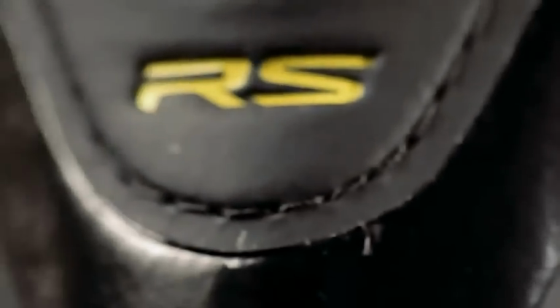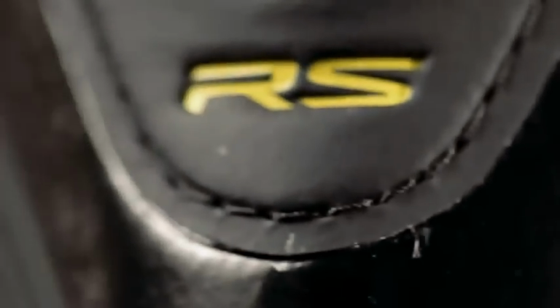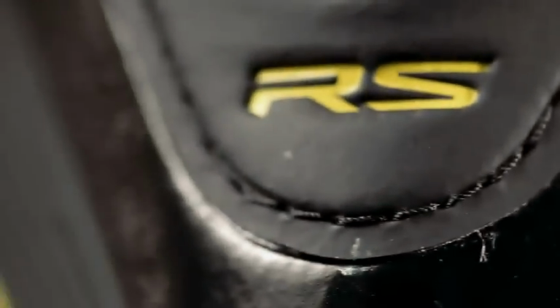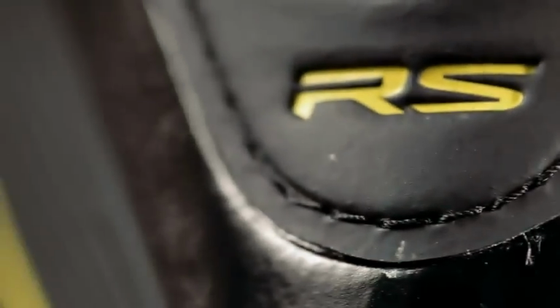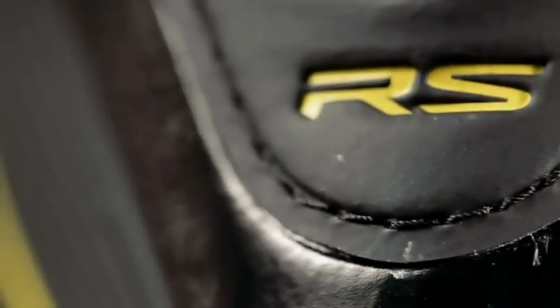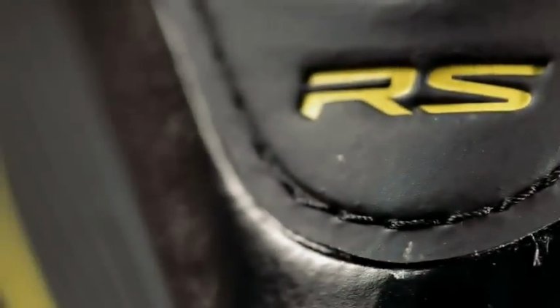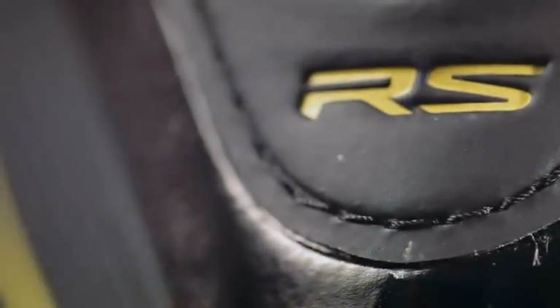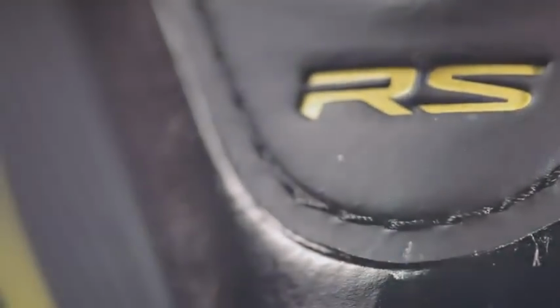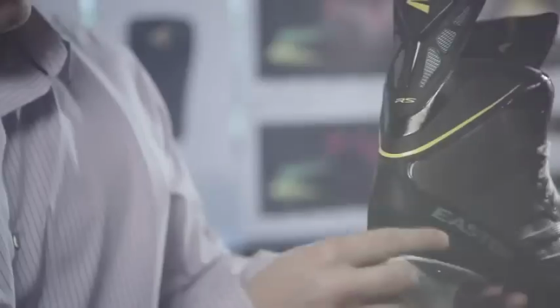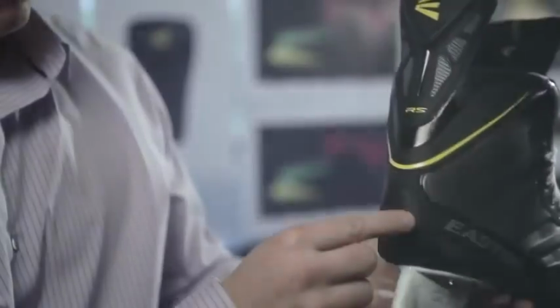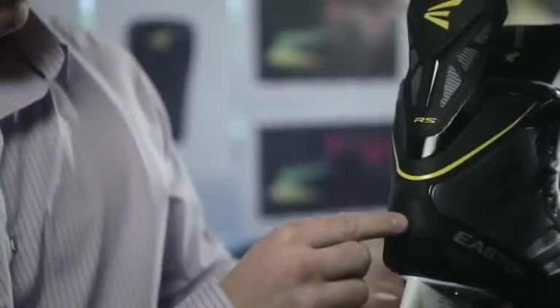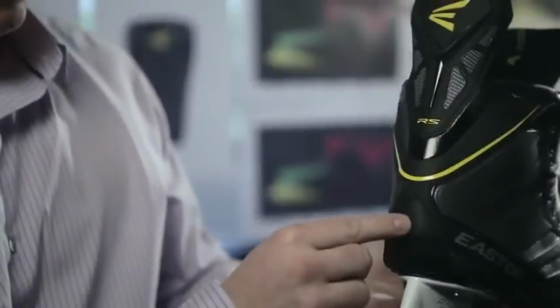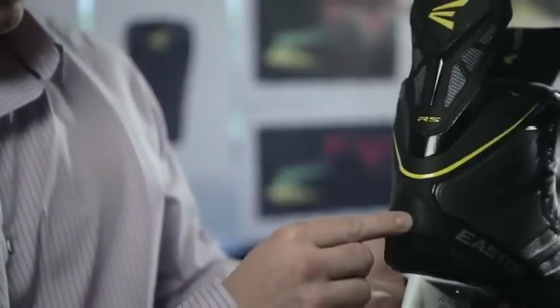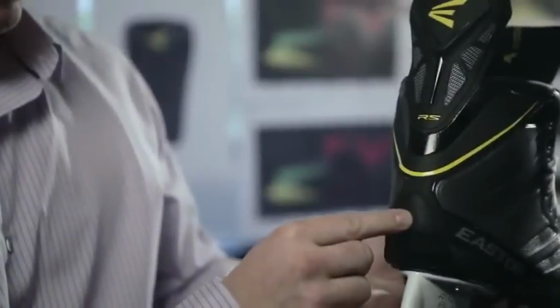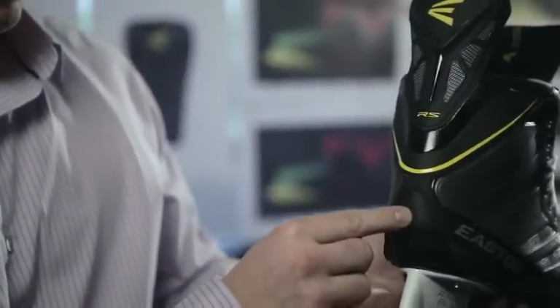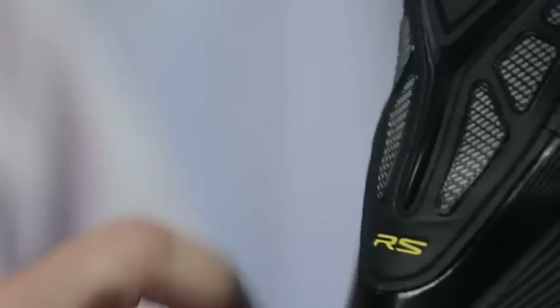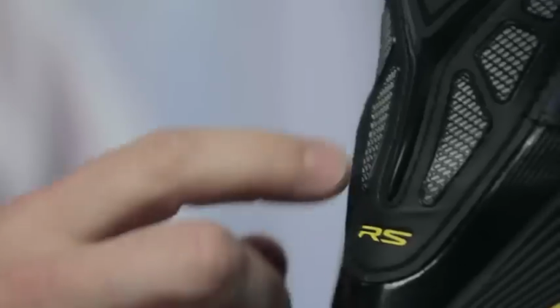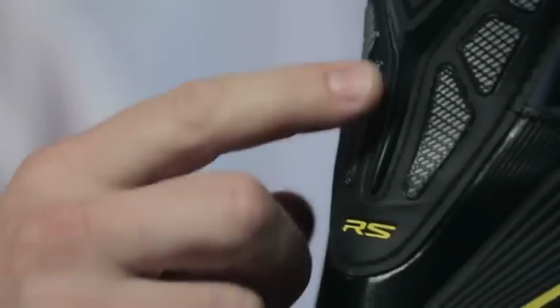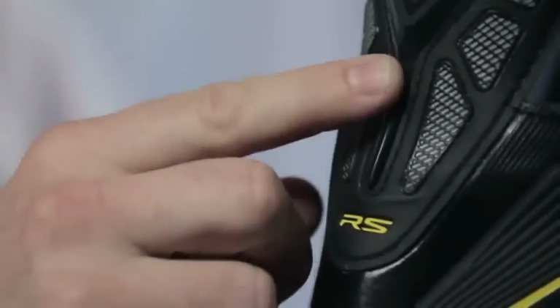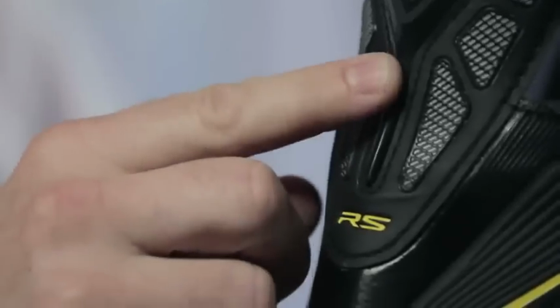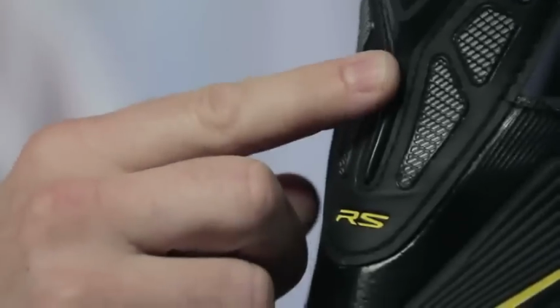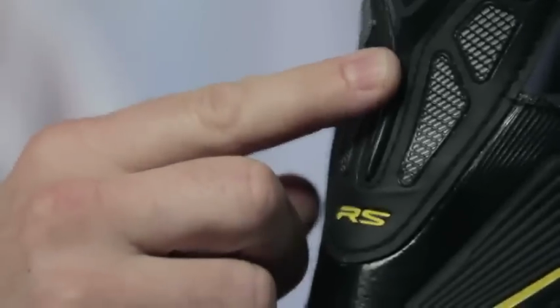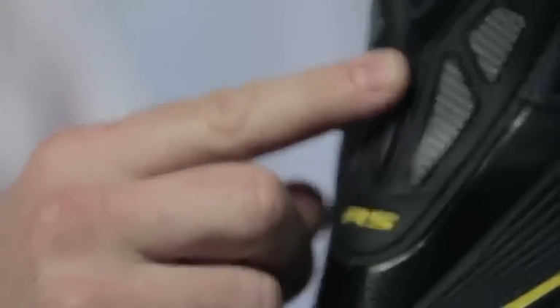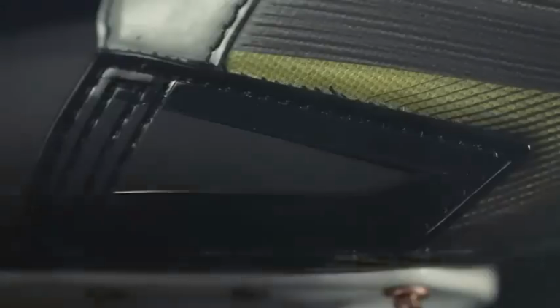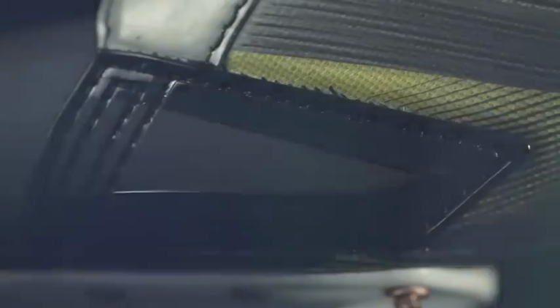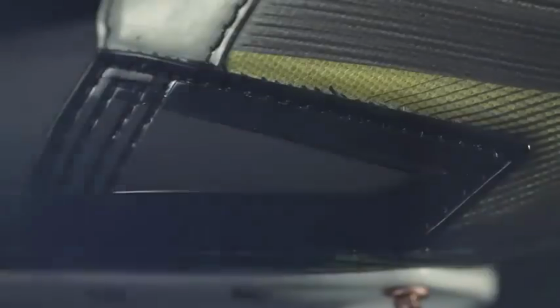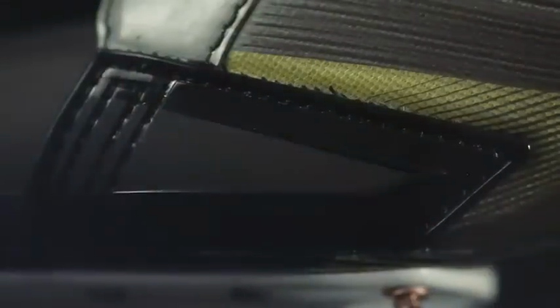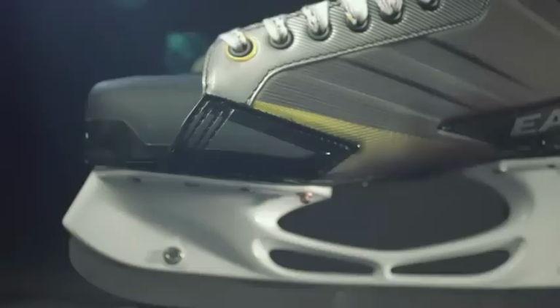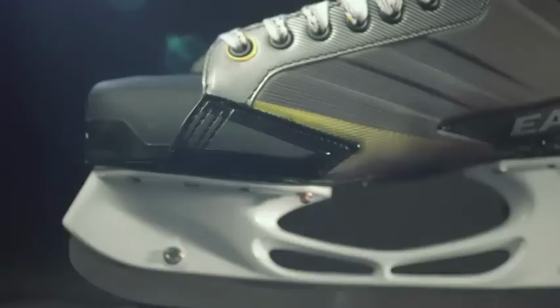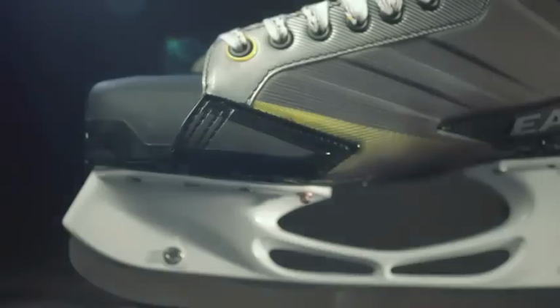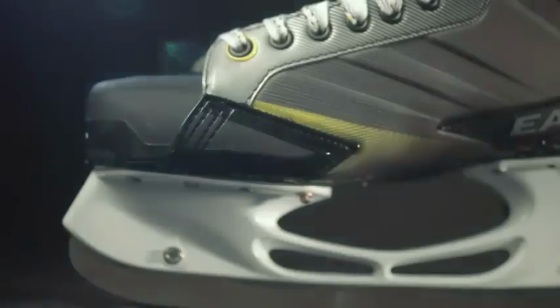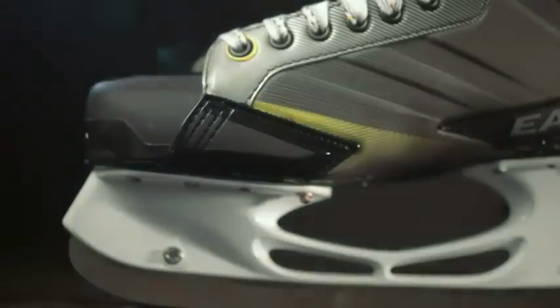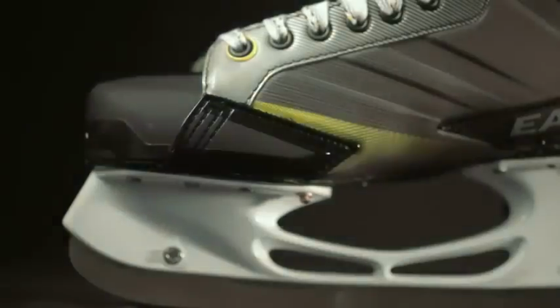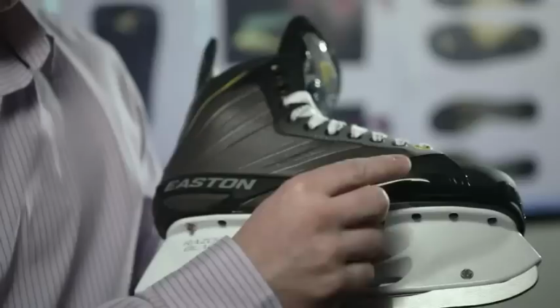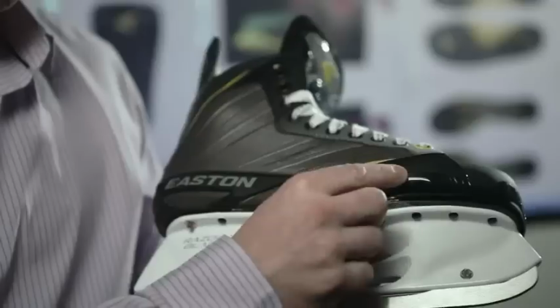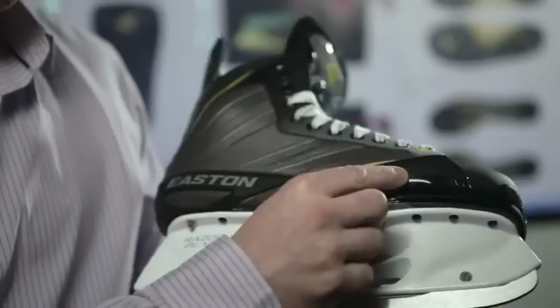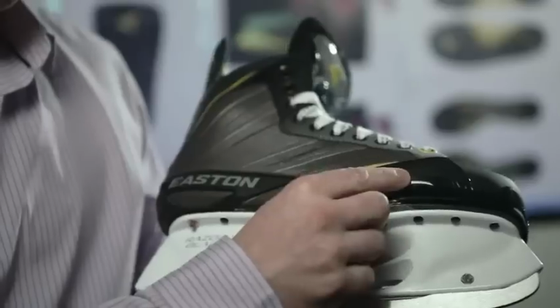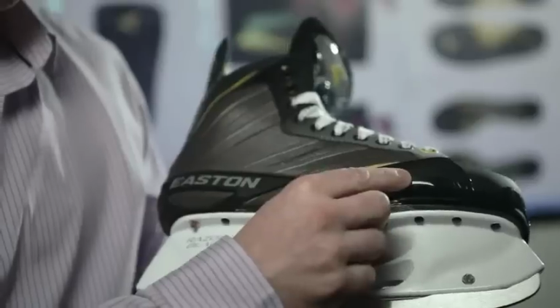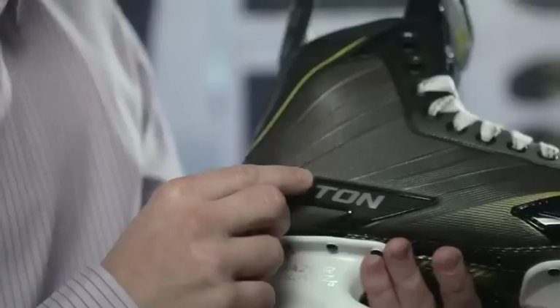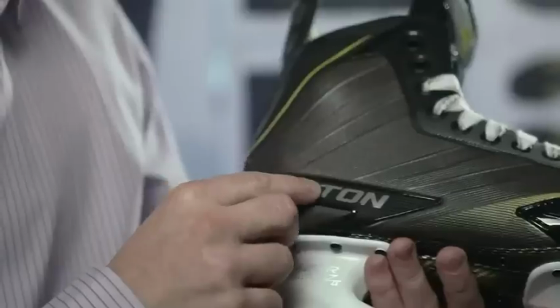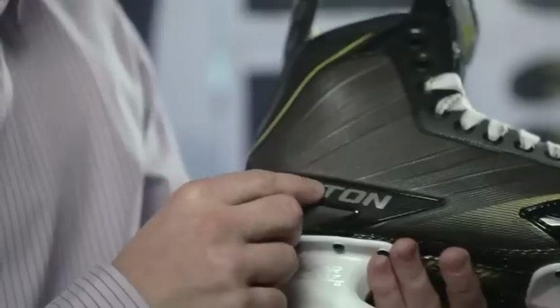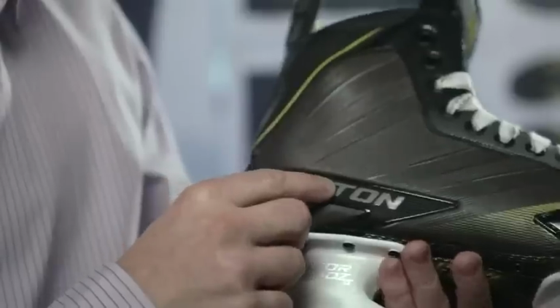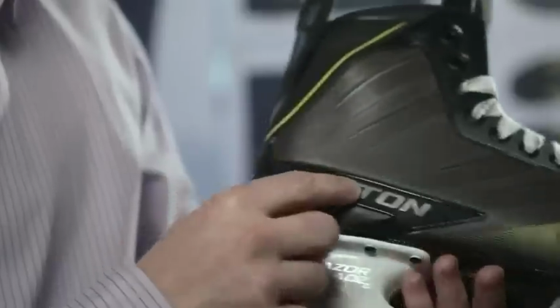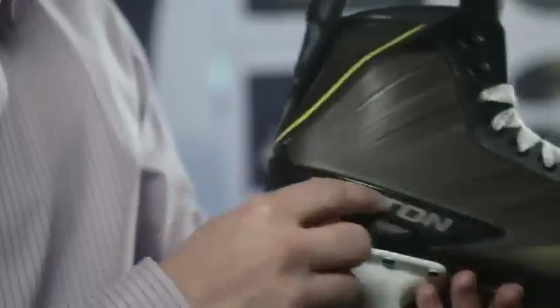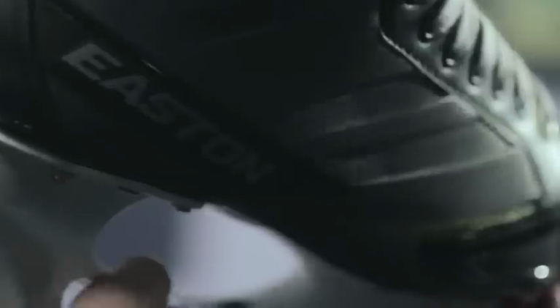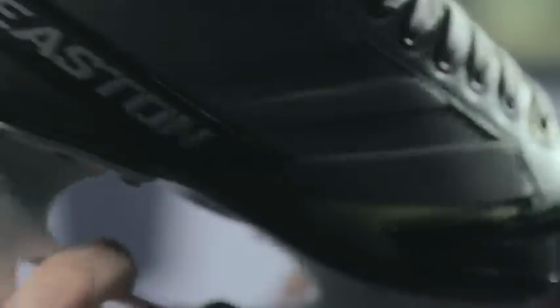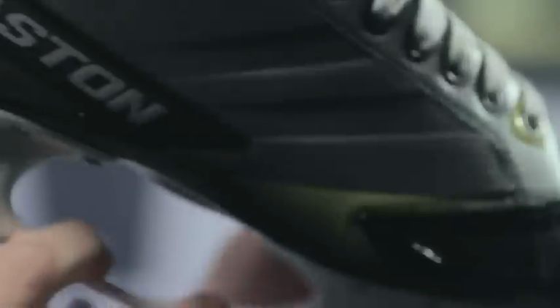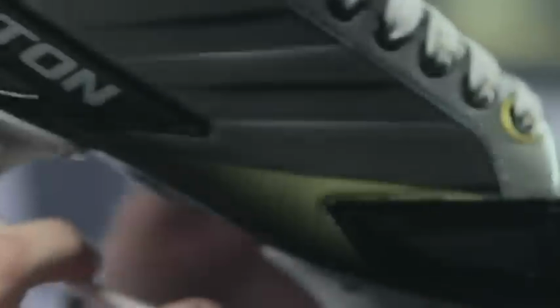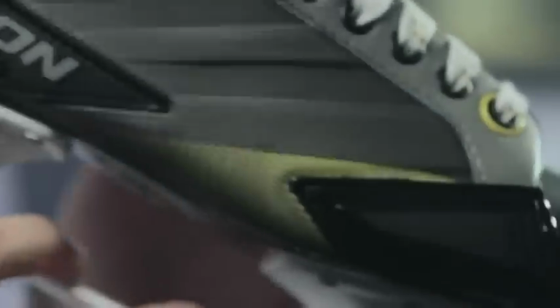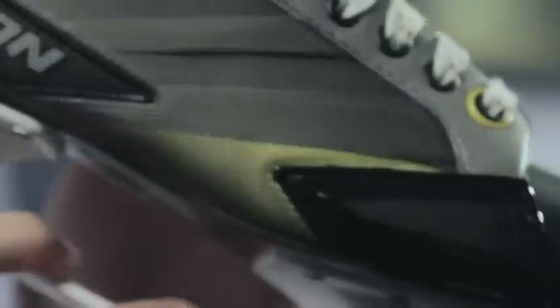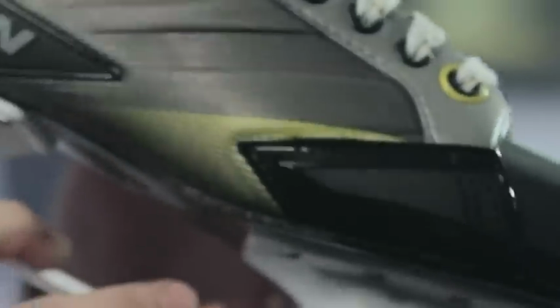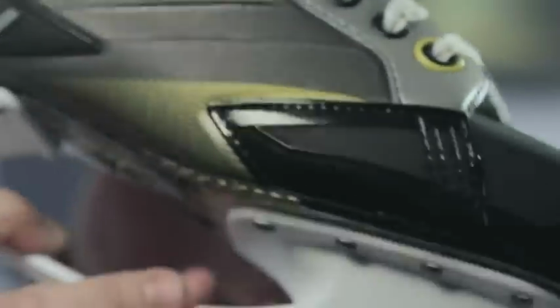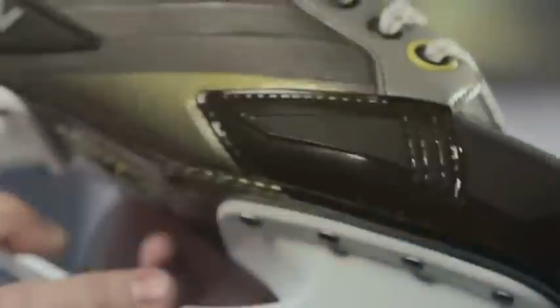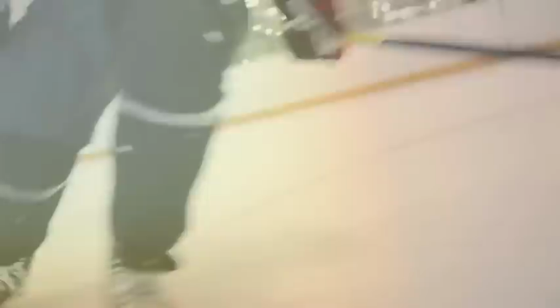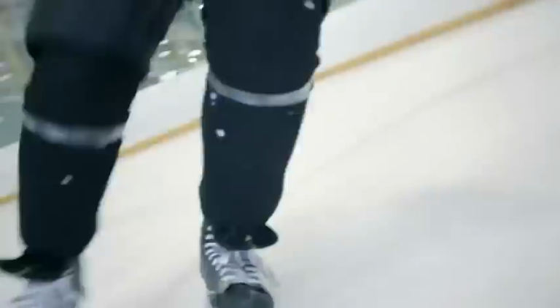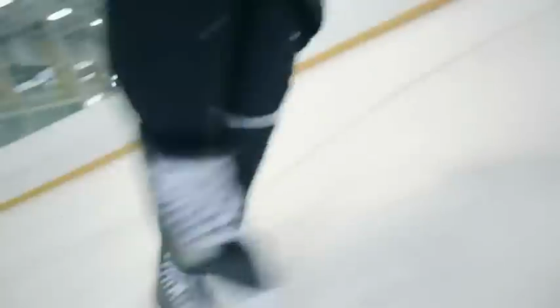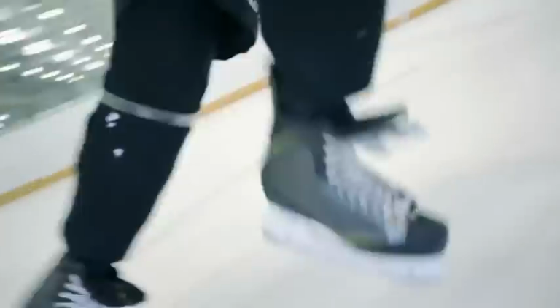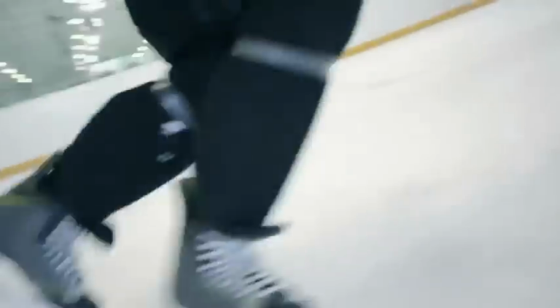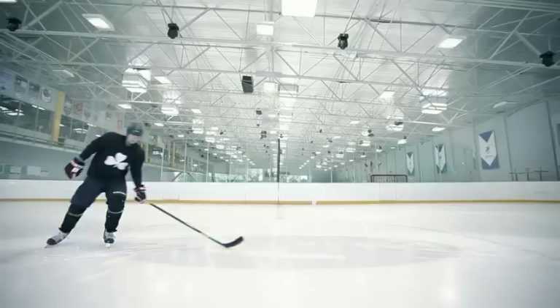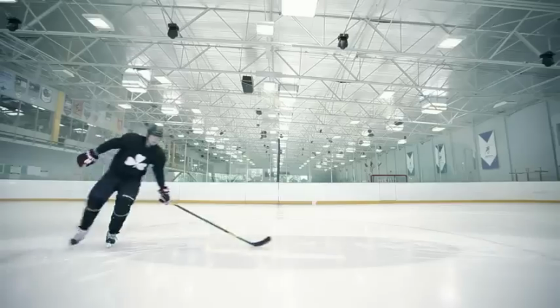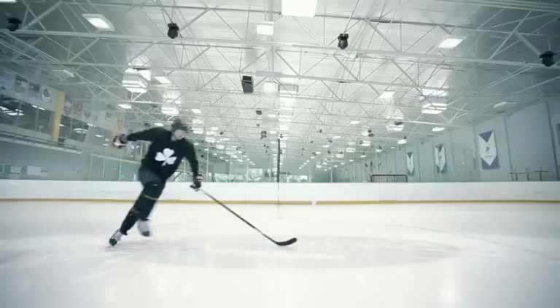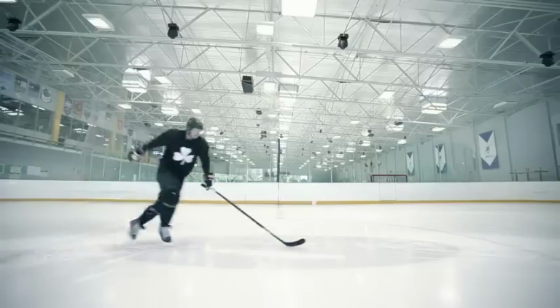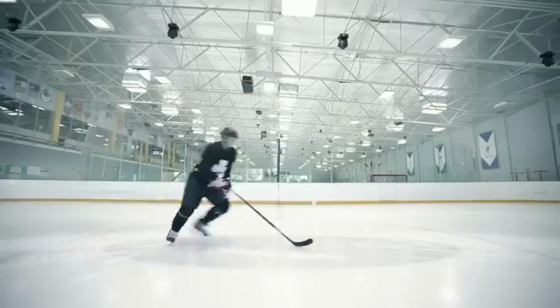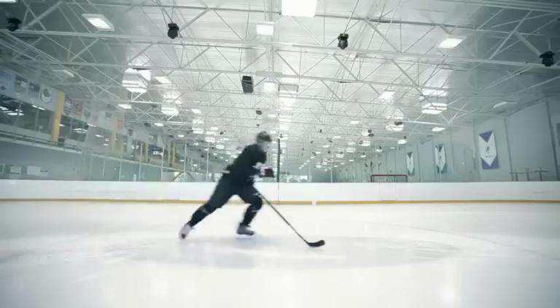Some of the other things that we looked at were the high wear areas on the skate. We've added a lot of injection molded pieces strictly for durability.